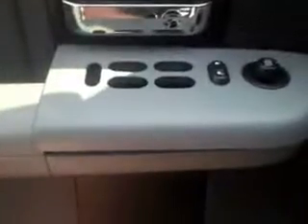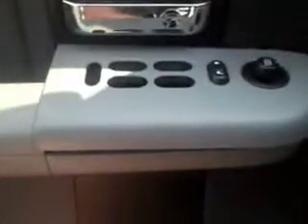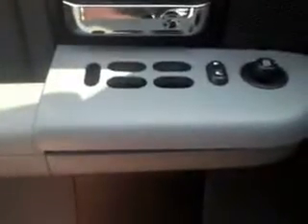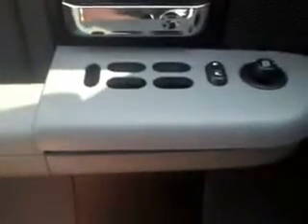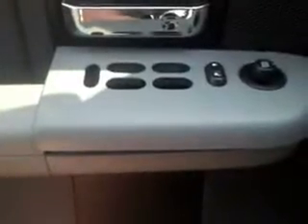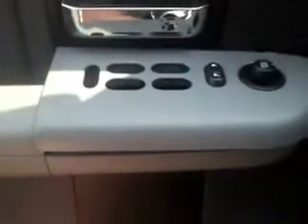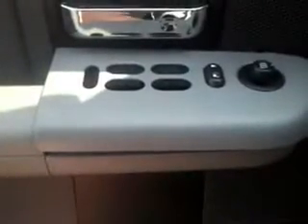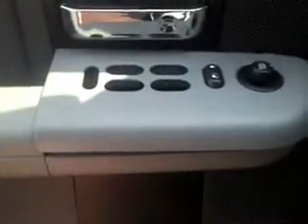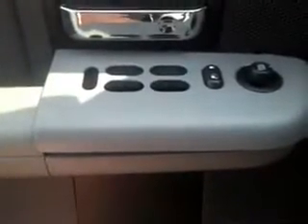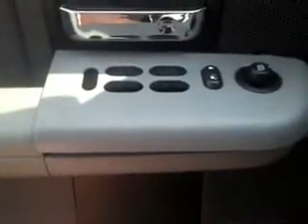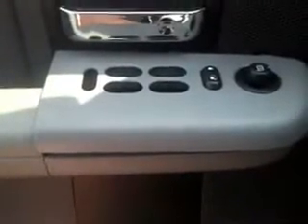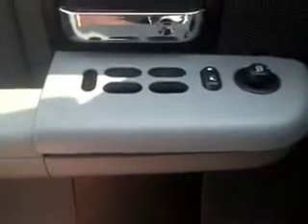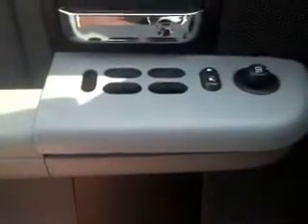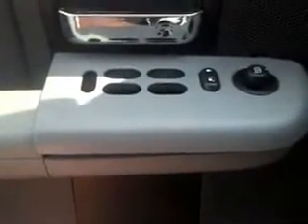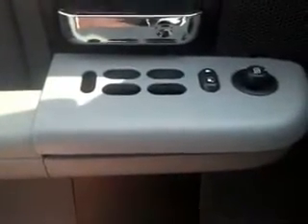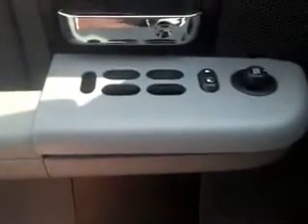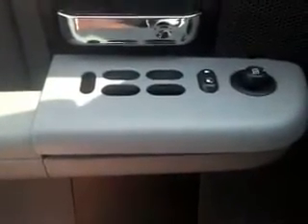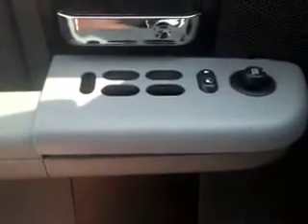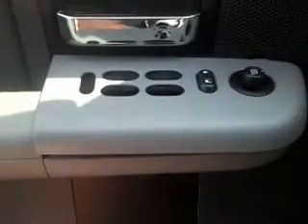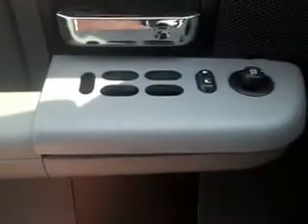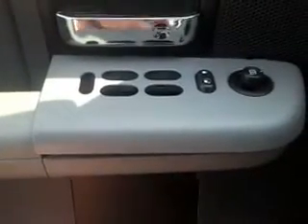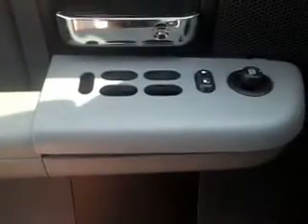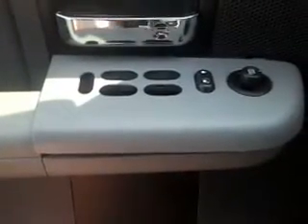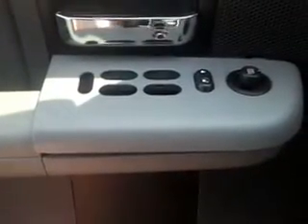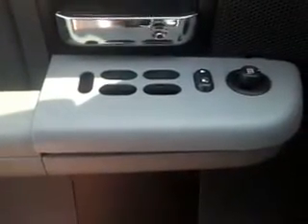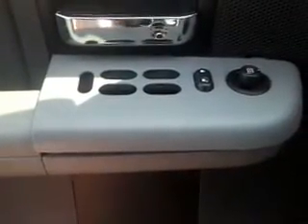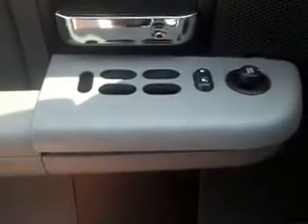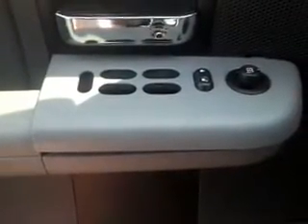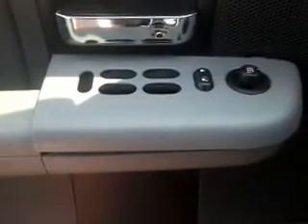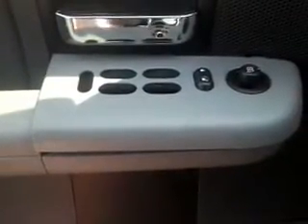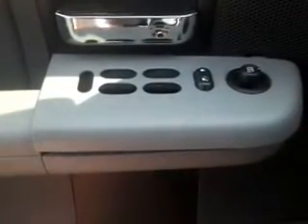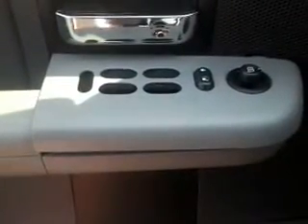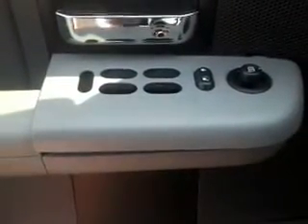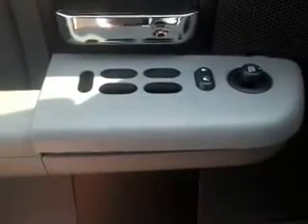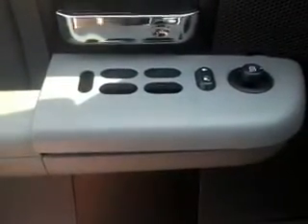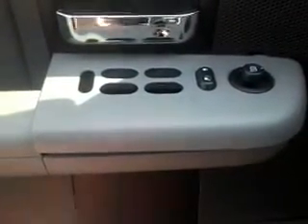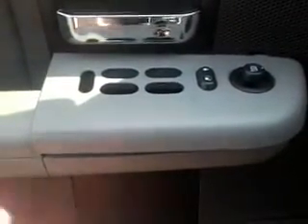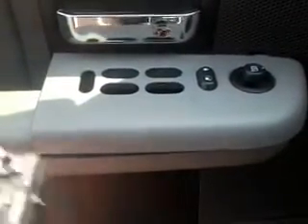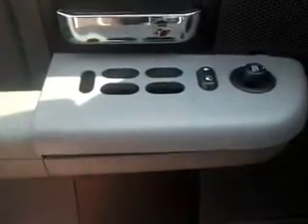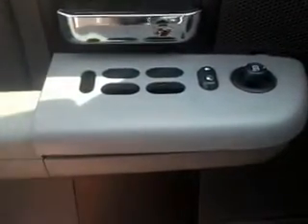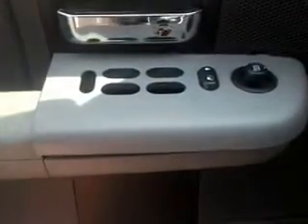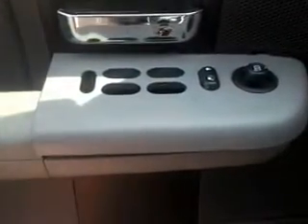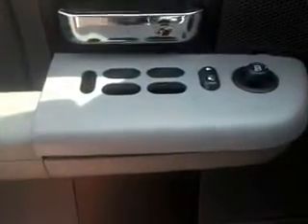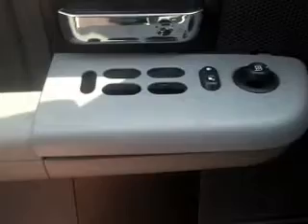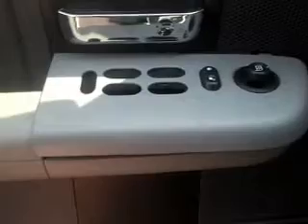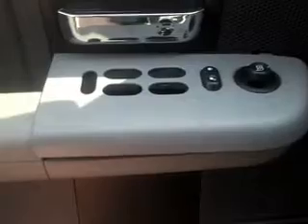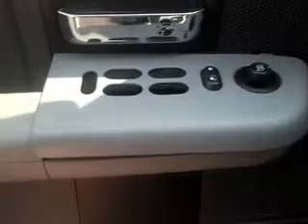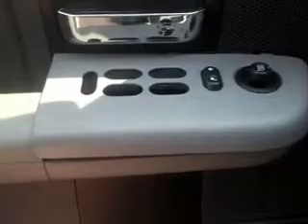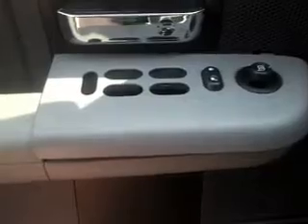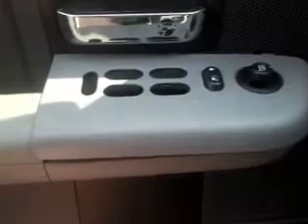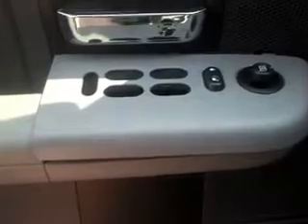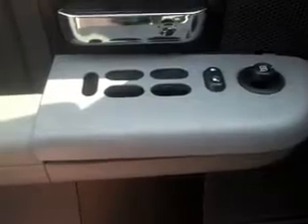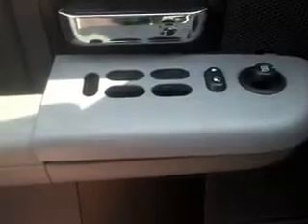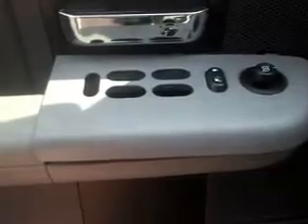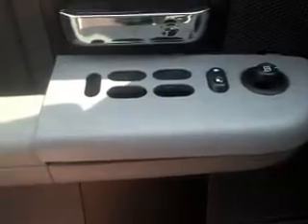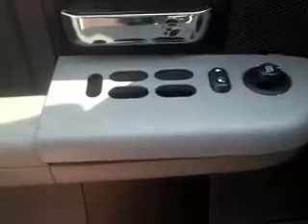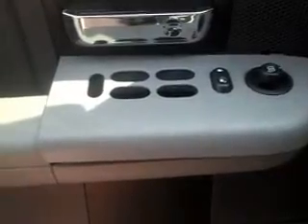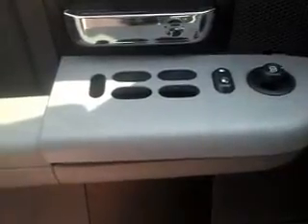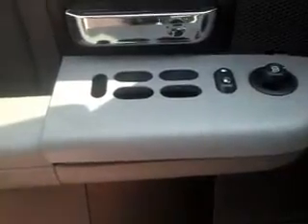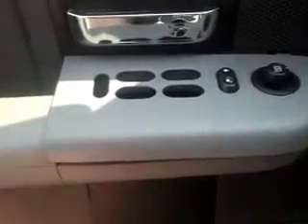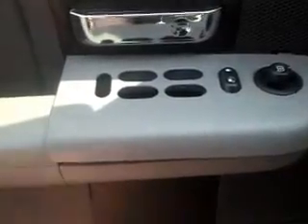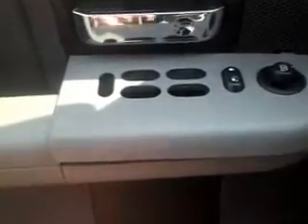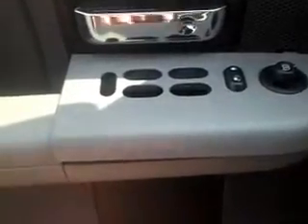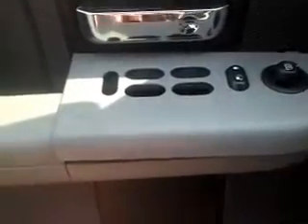This is a 2007 F-150. The power window does not roll up all the time on the driver's side.